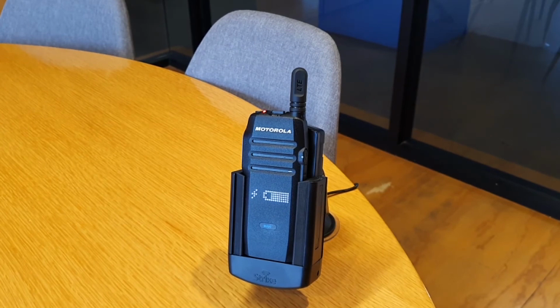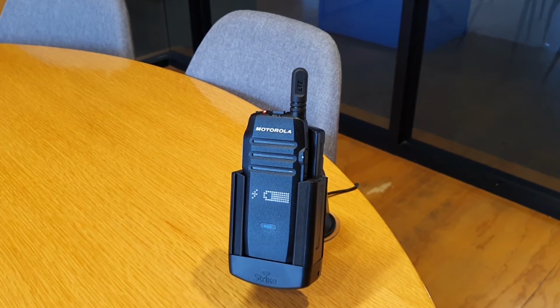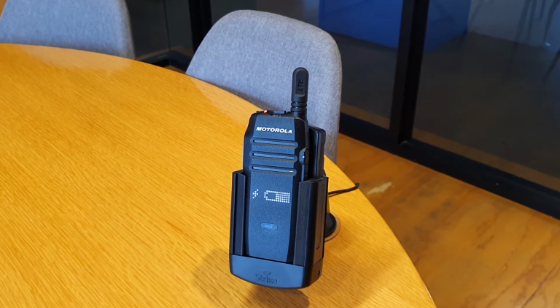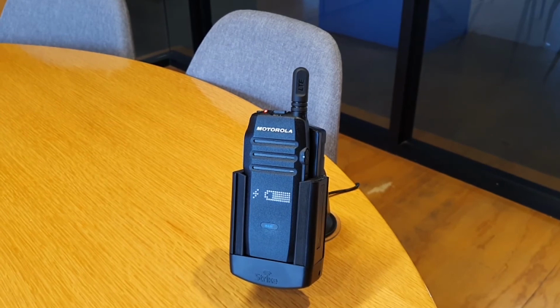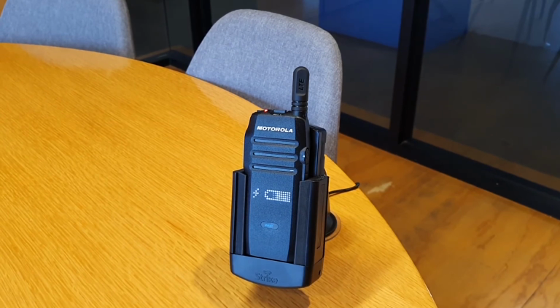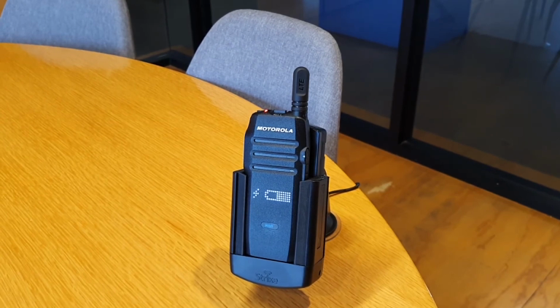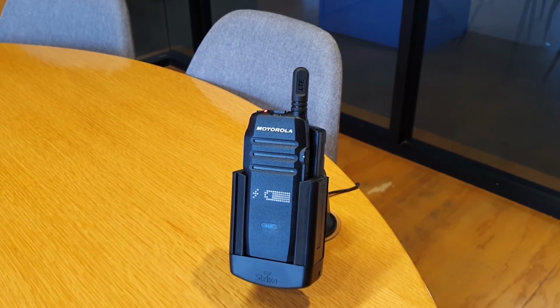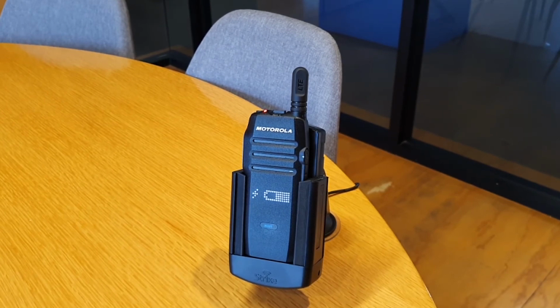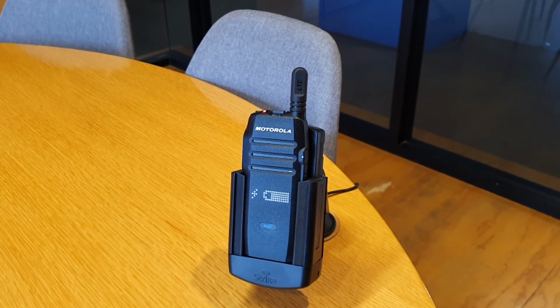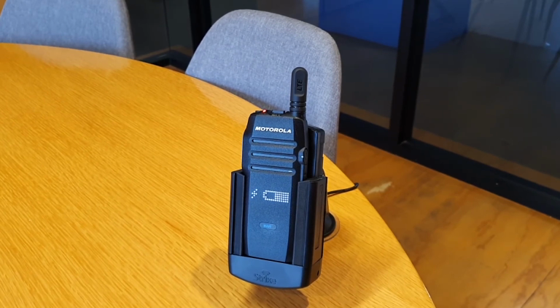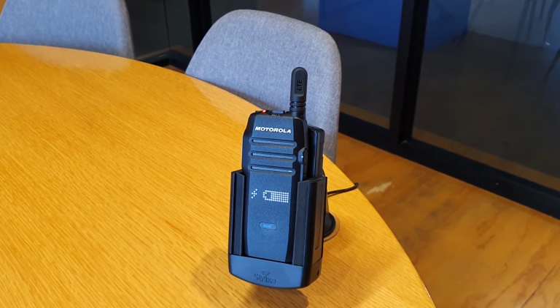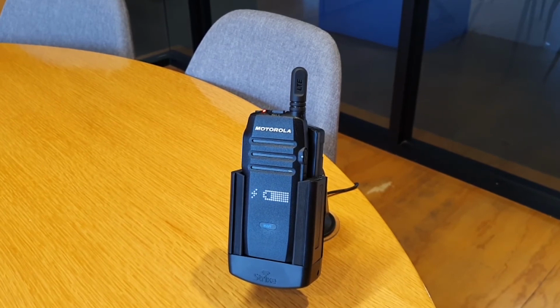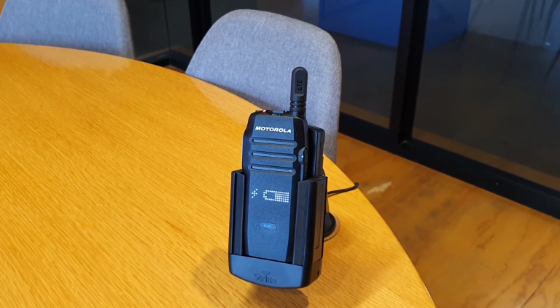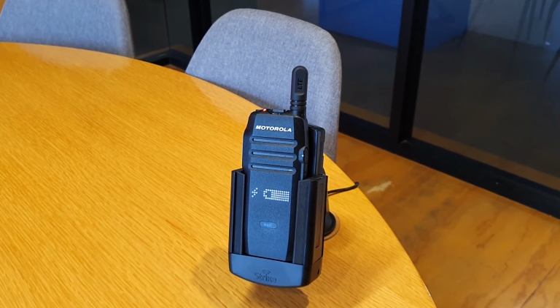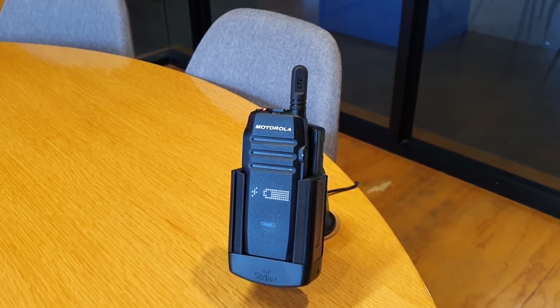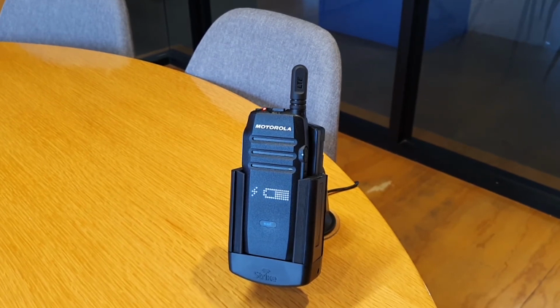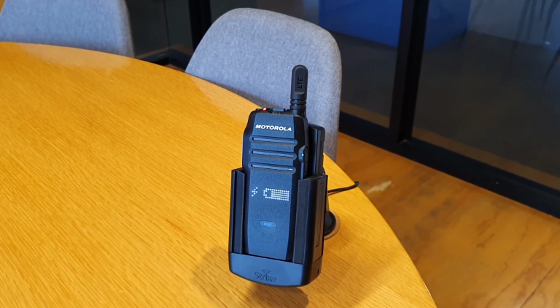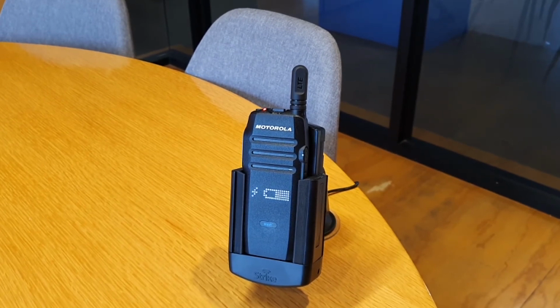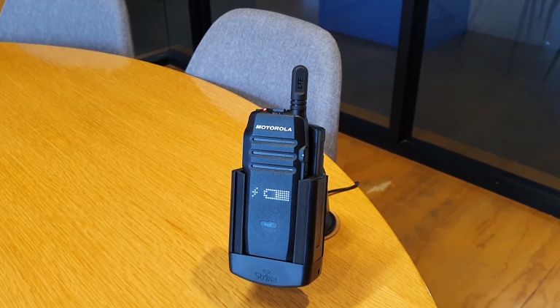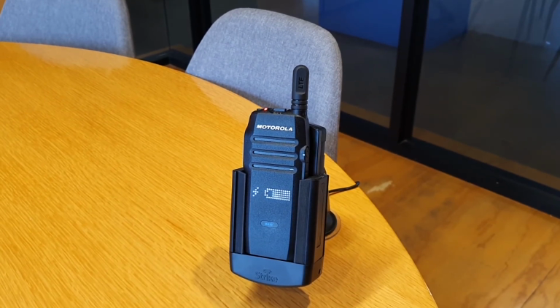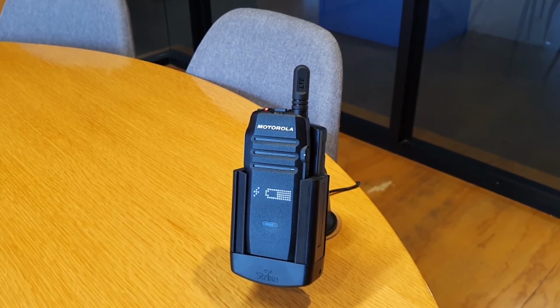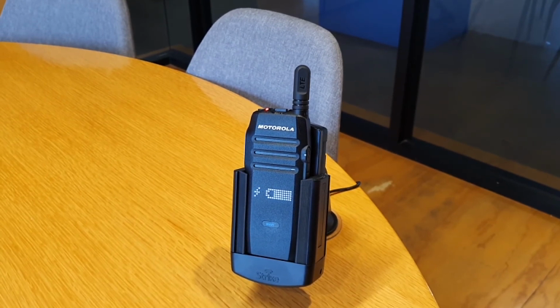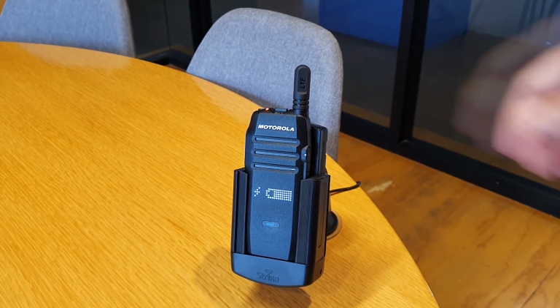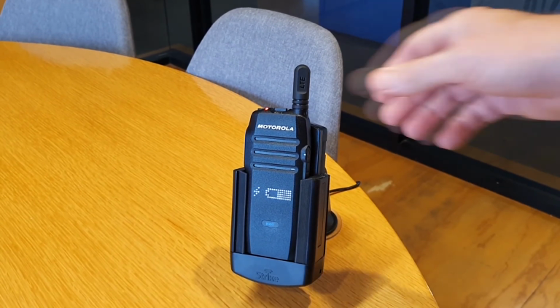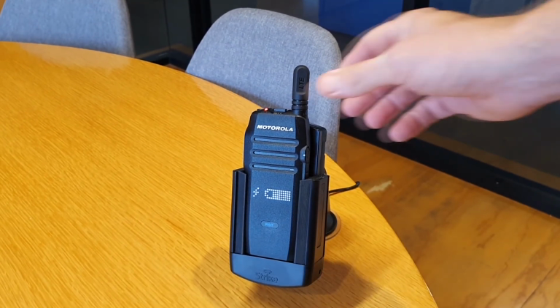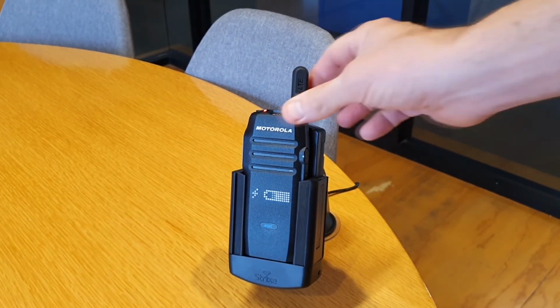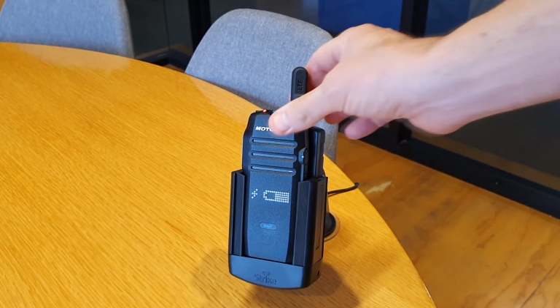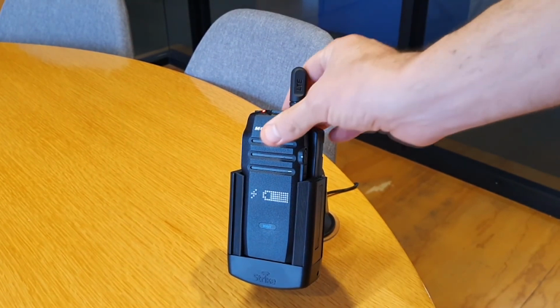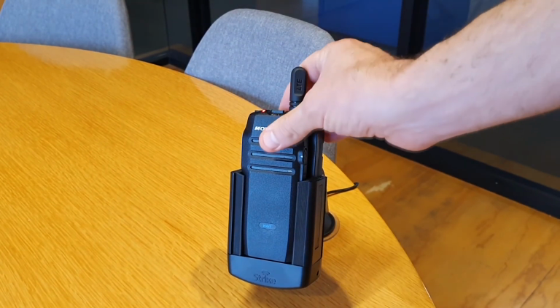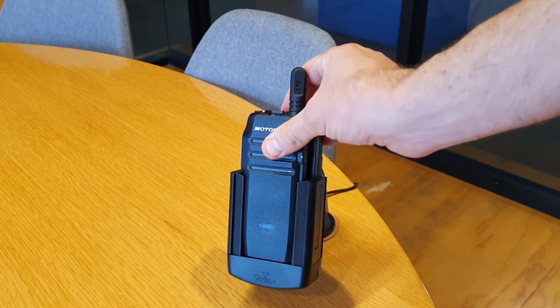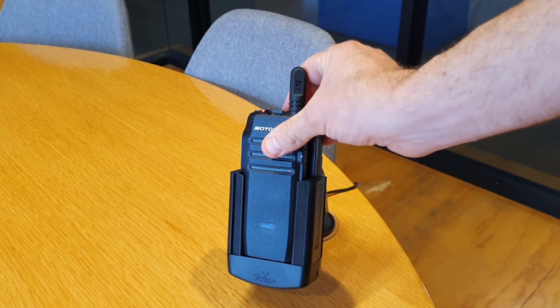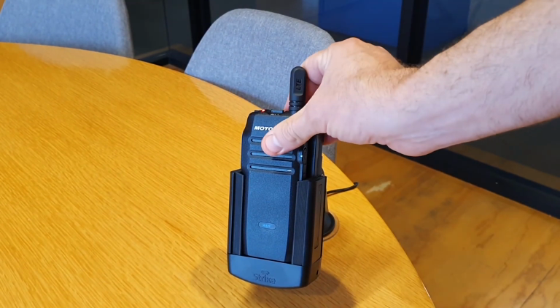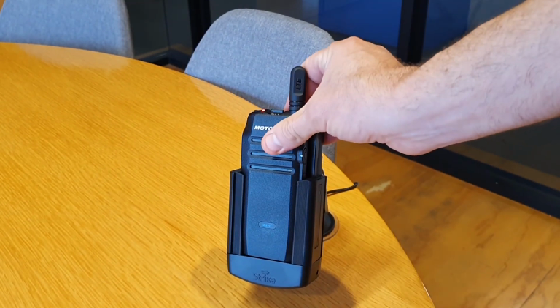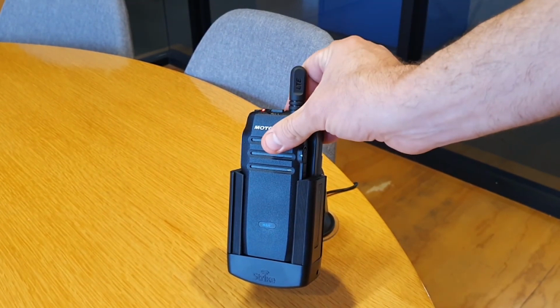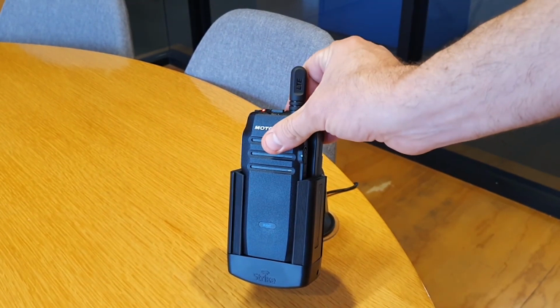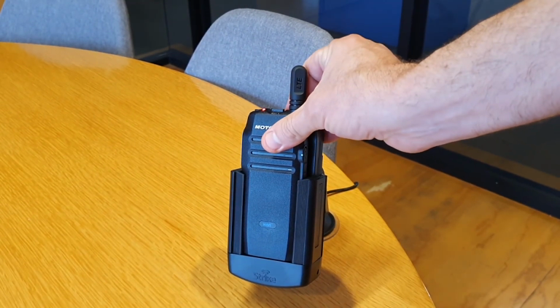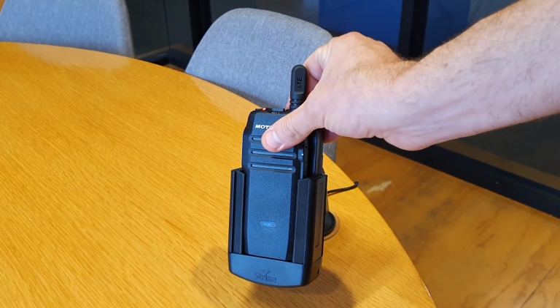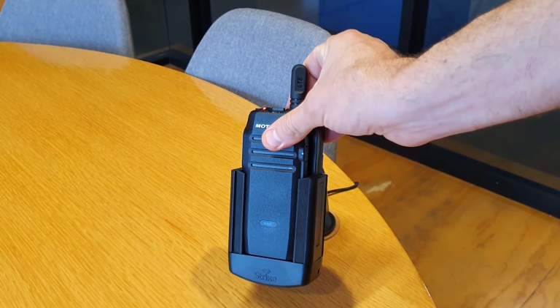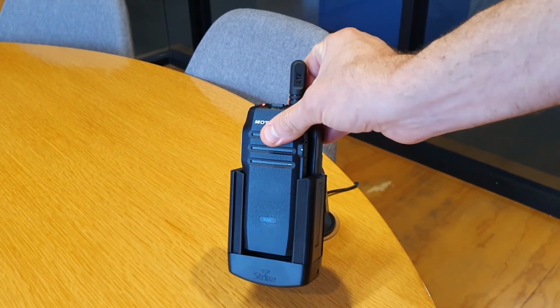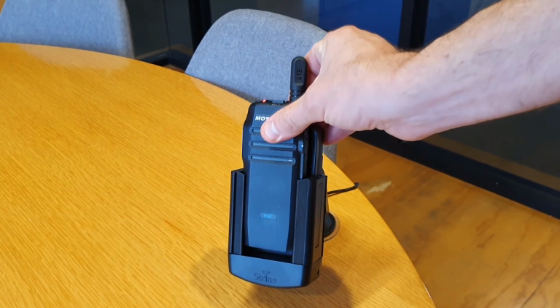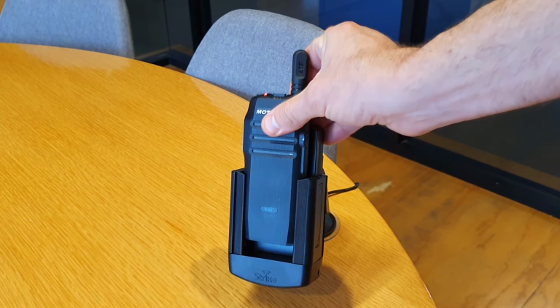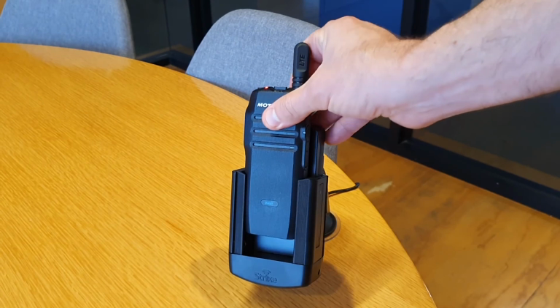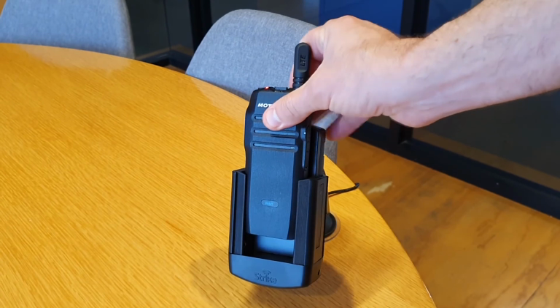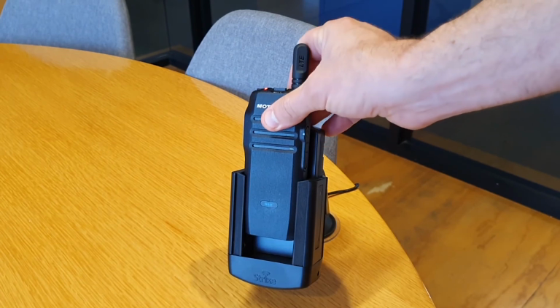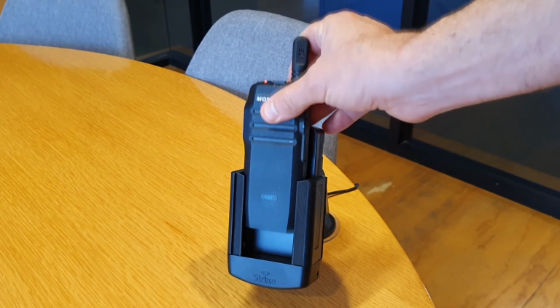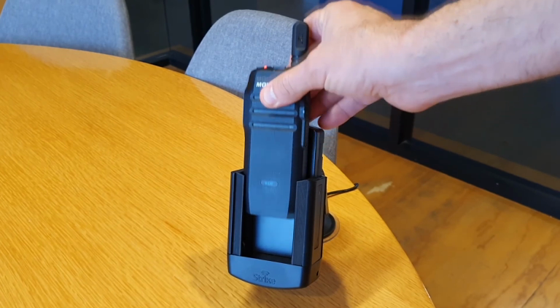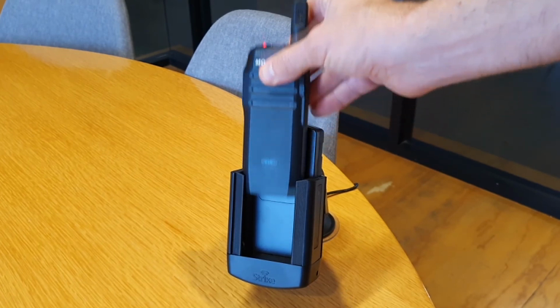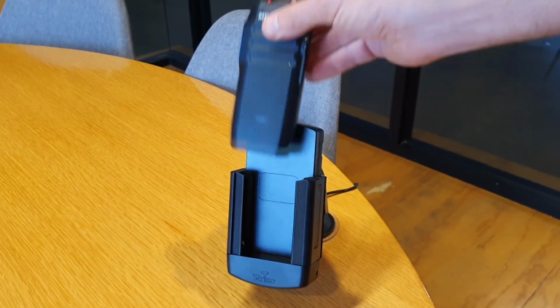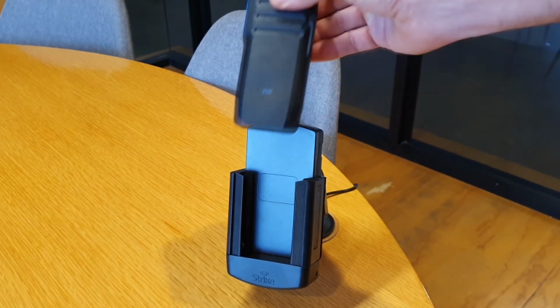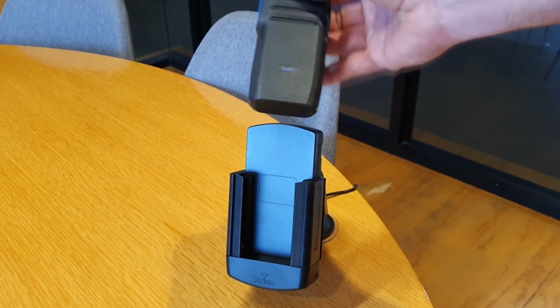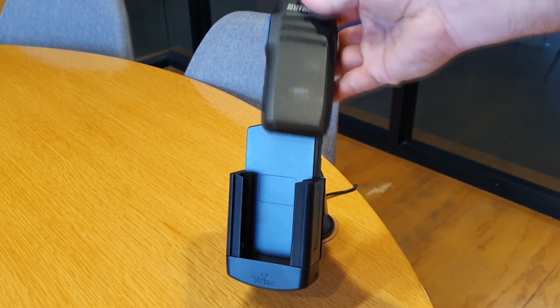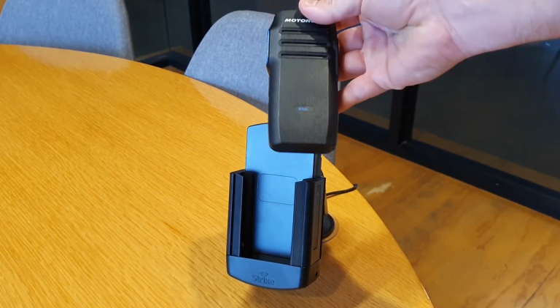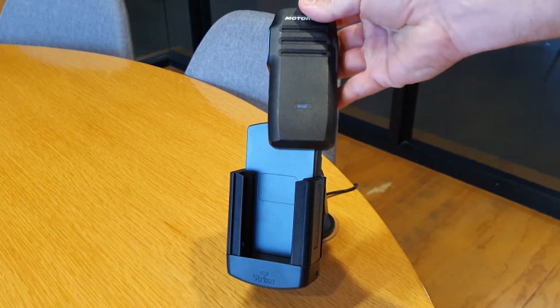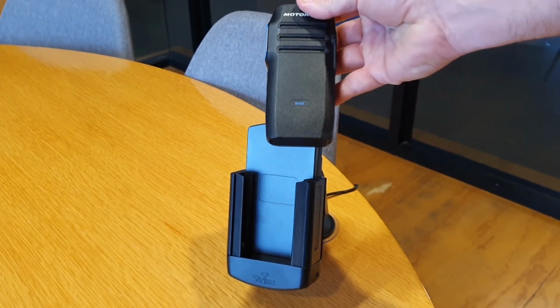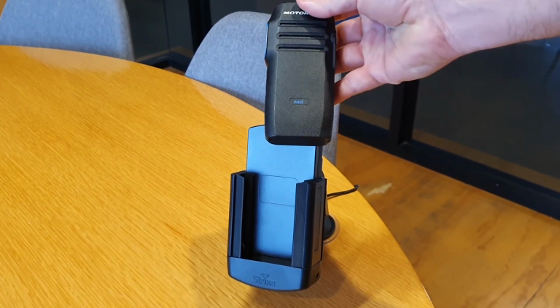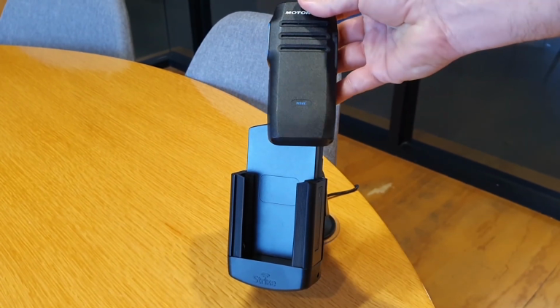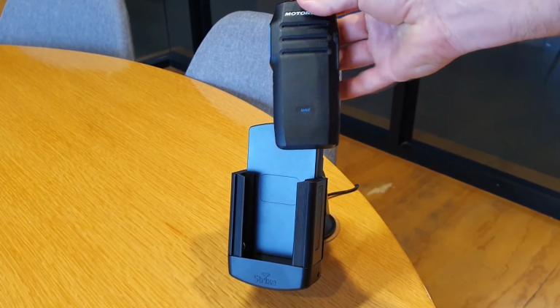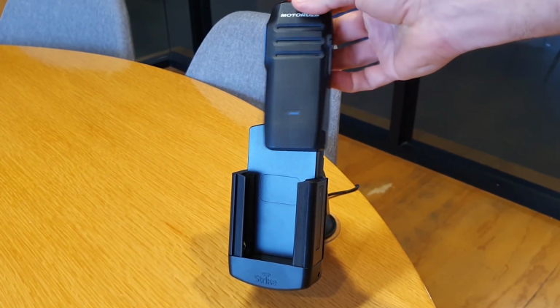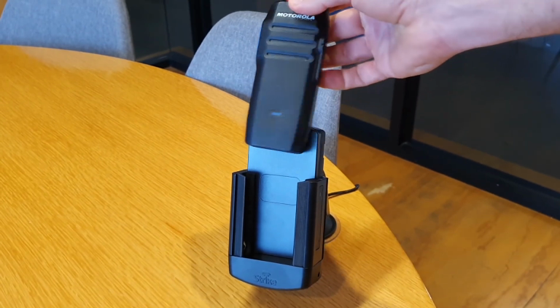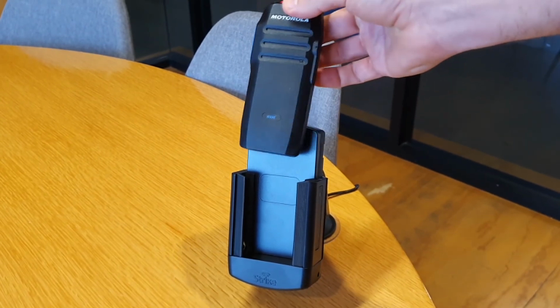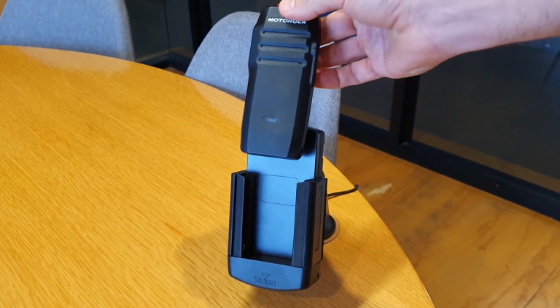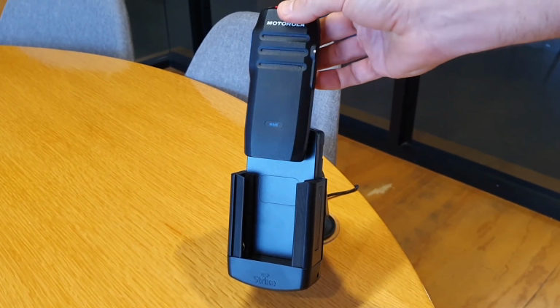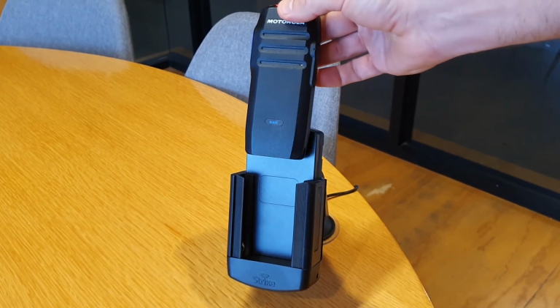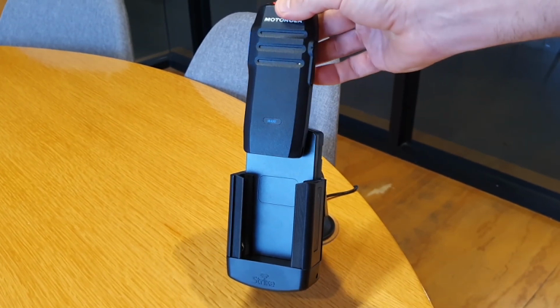These are available from Strike right now, we're really pleased with the device. It's heavy duty, it's enterprise grade, we think you'll like it too. Thank you.